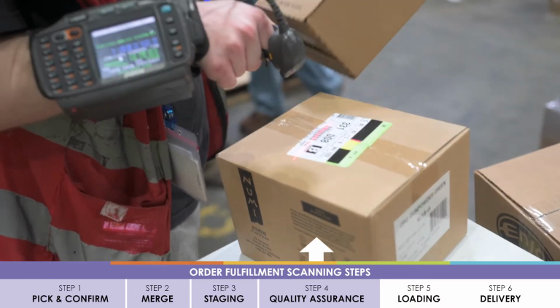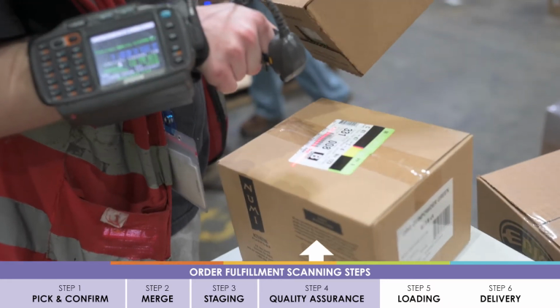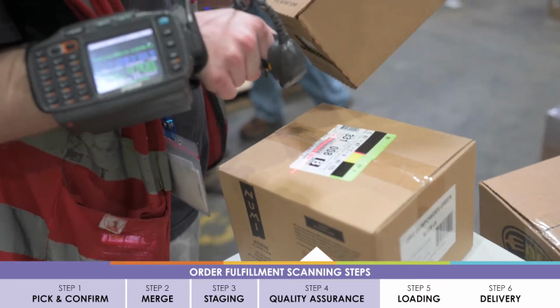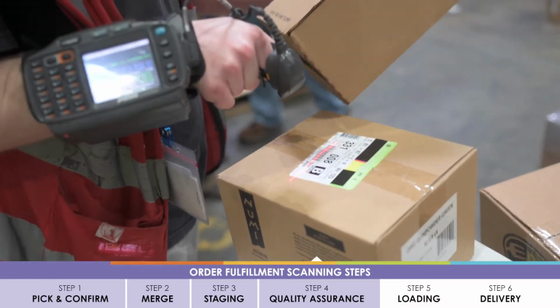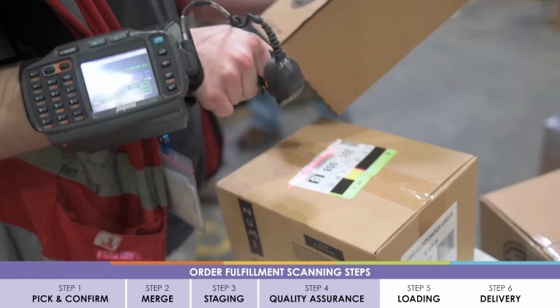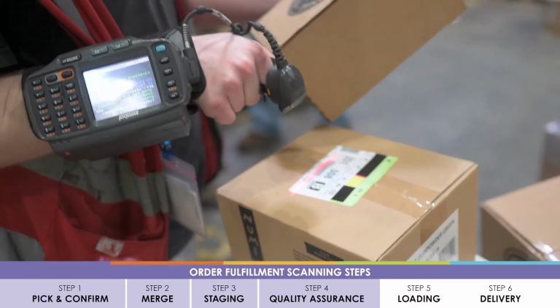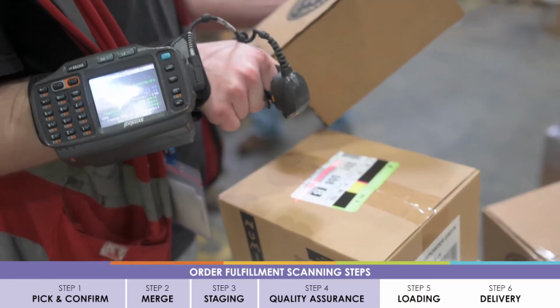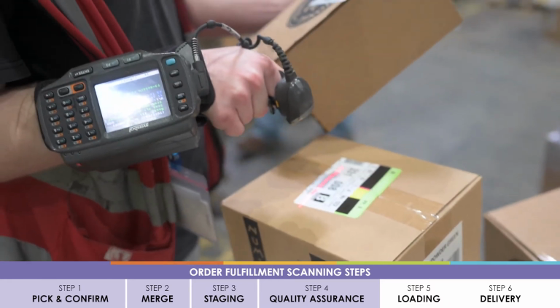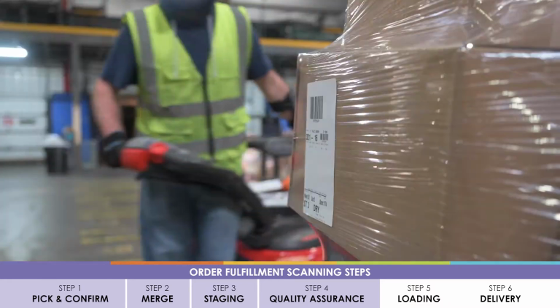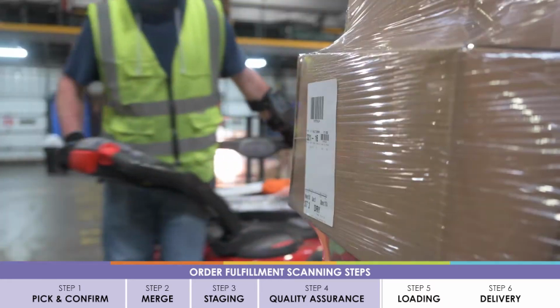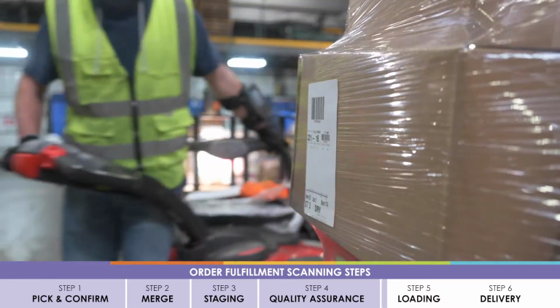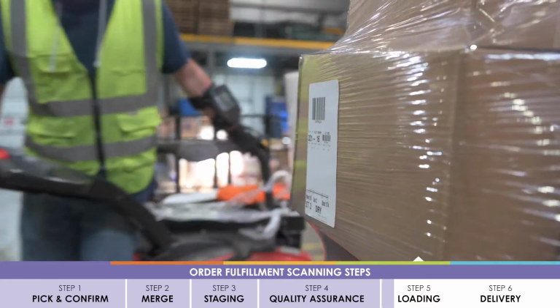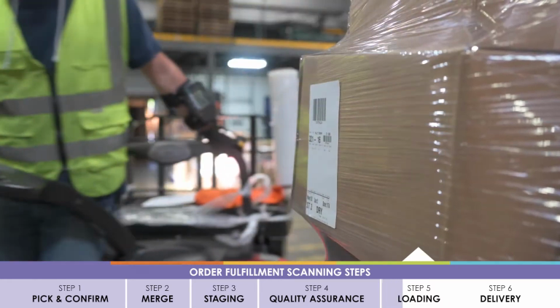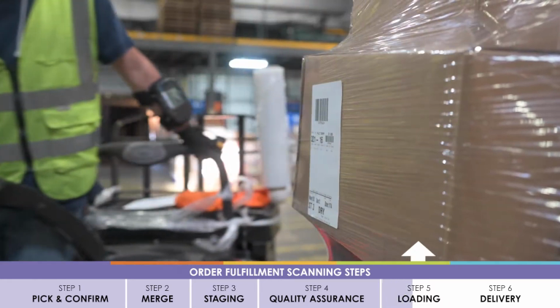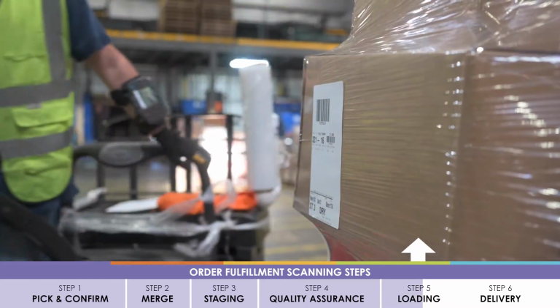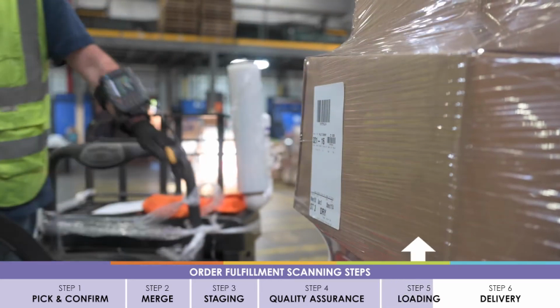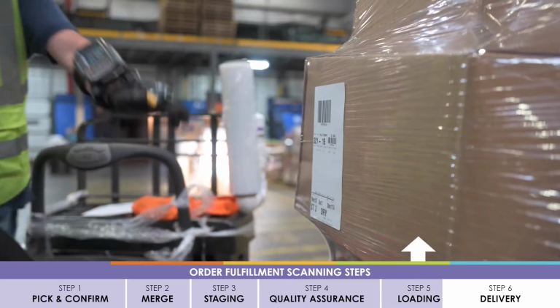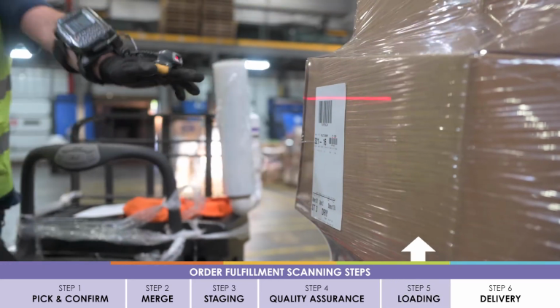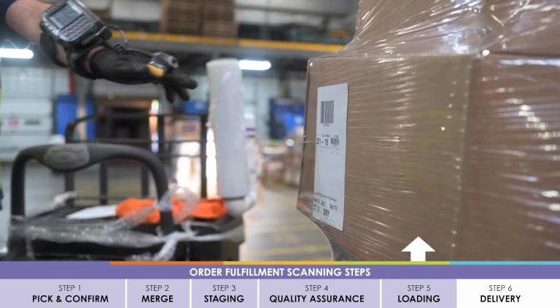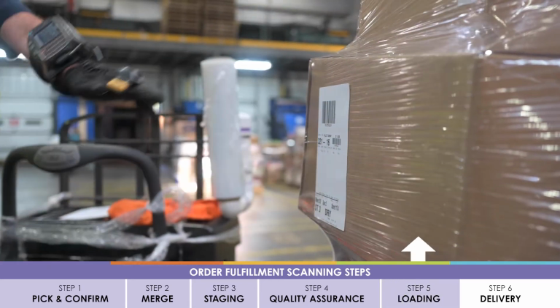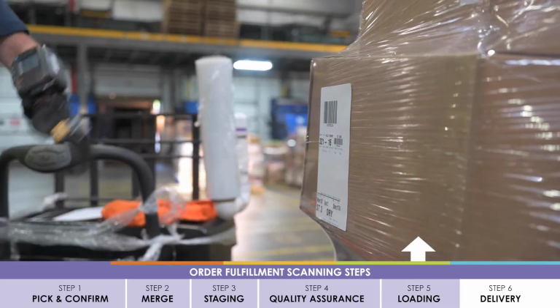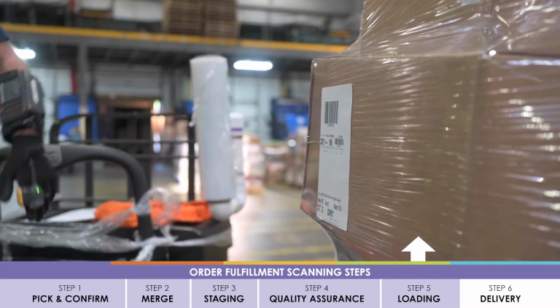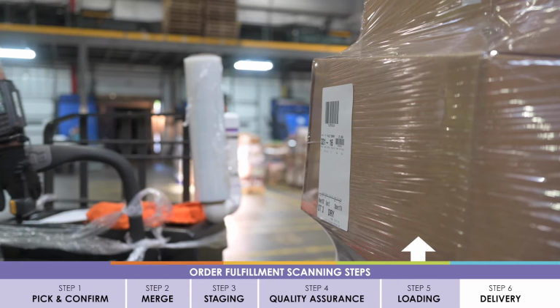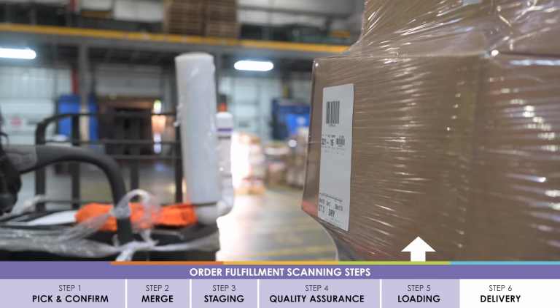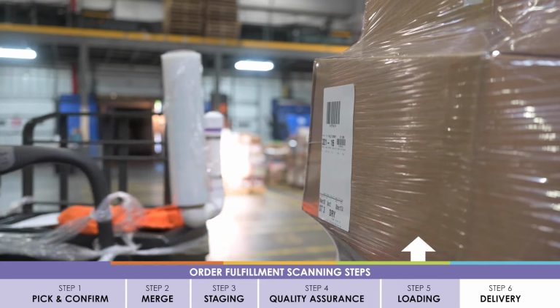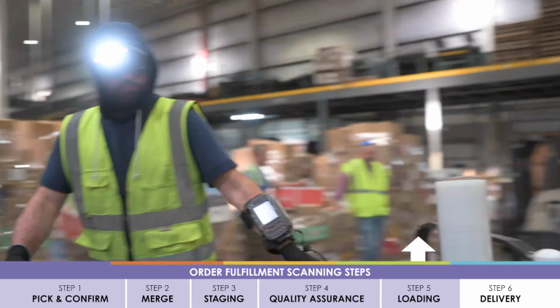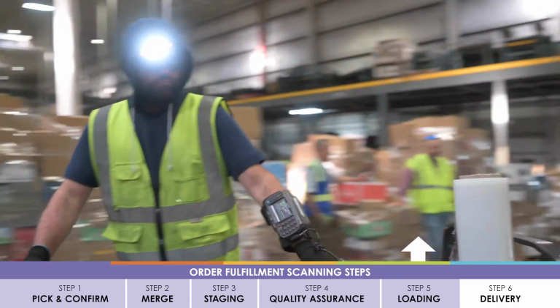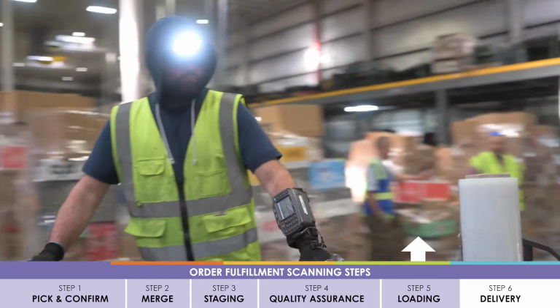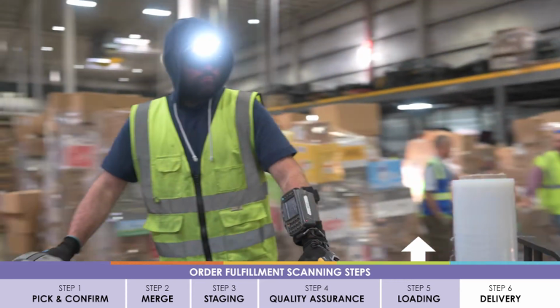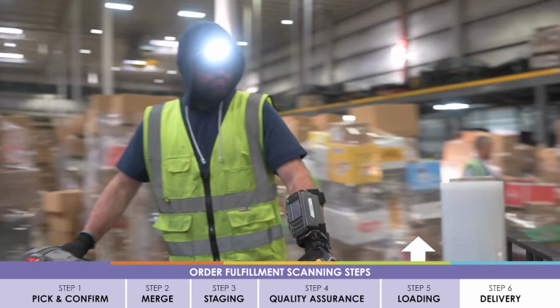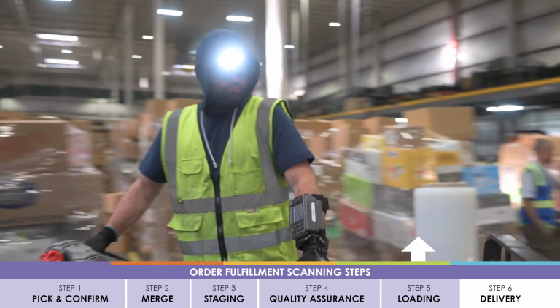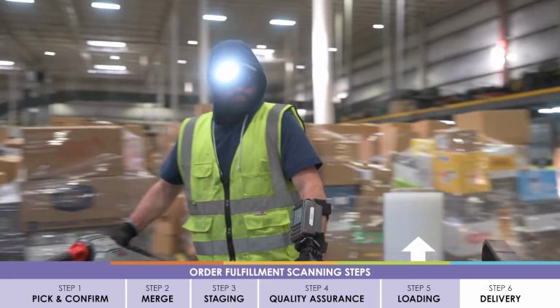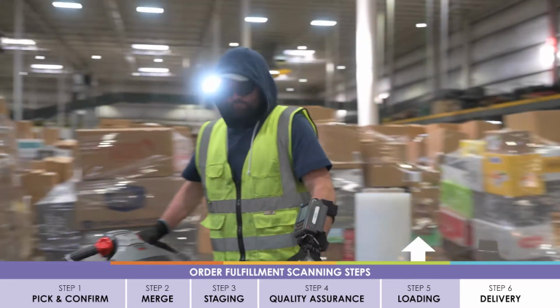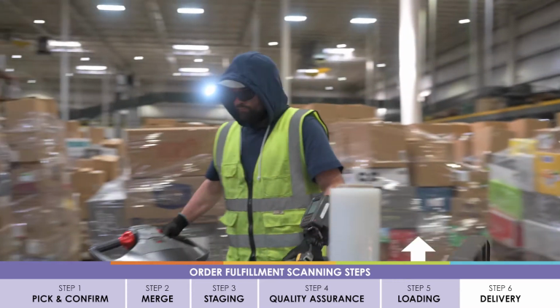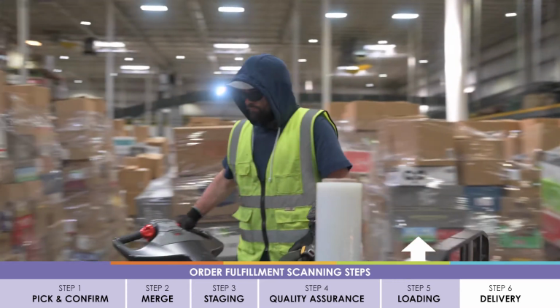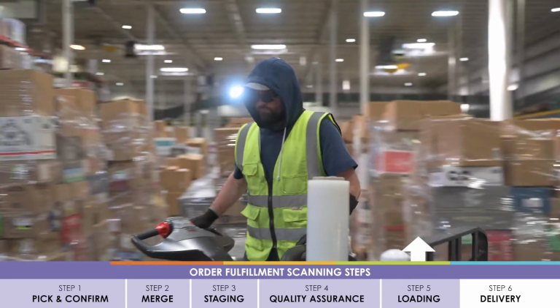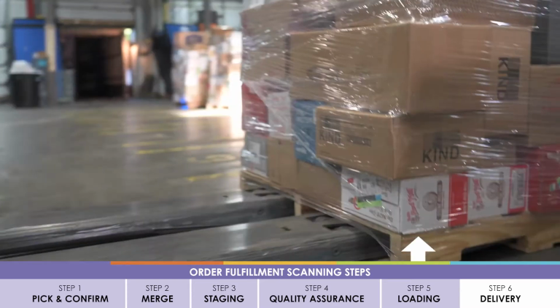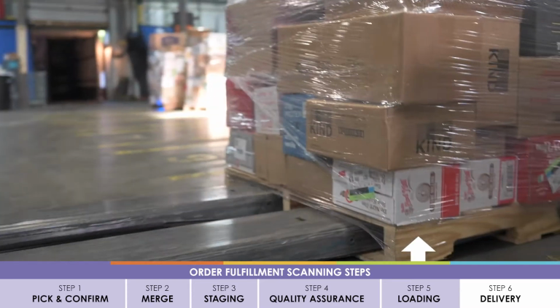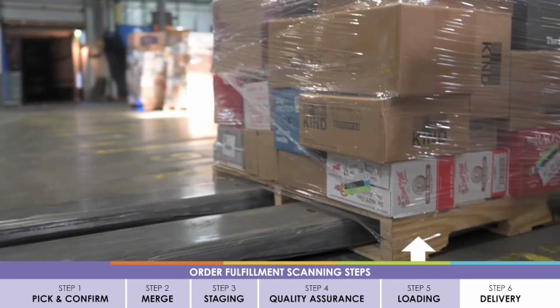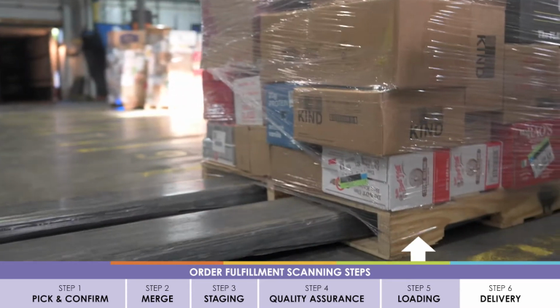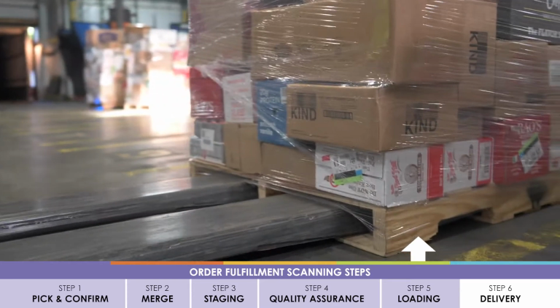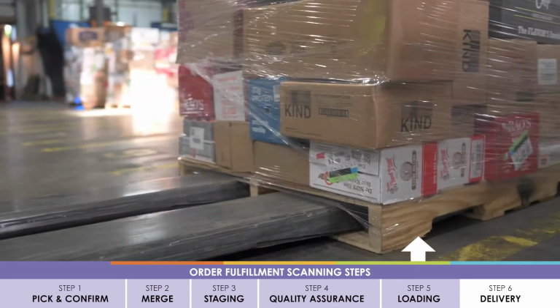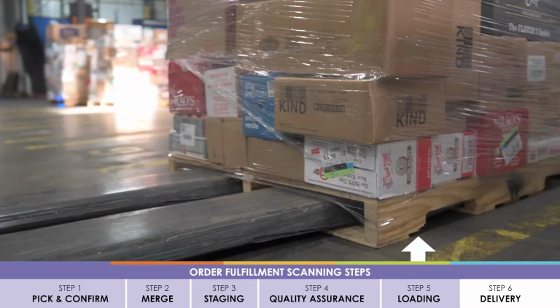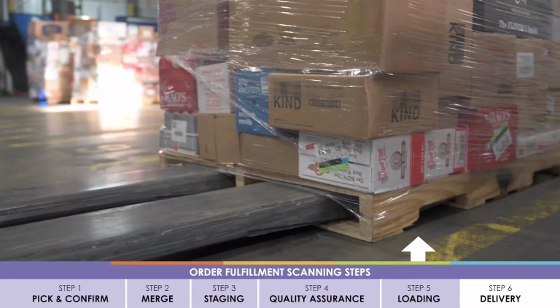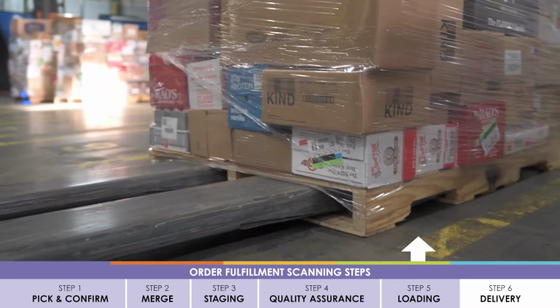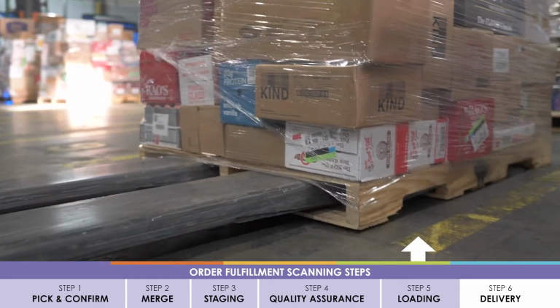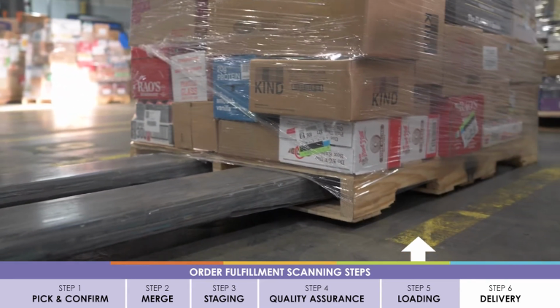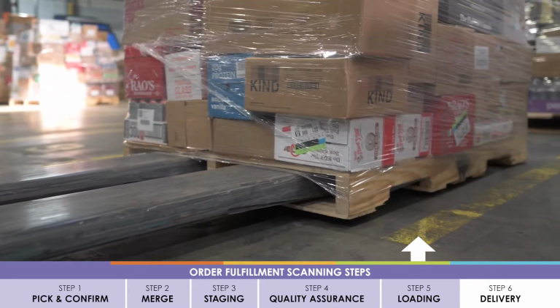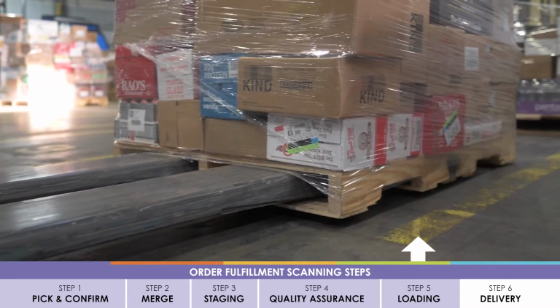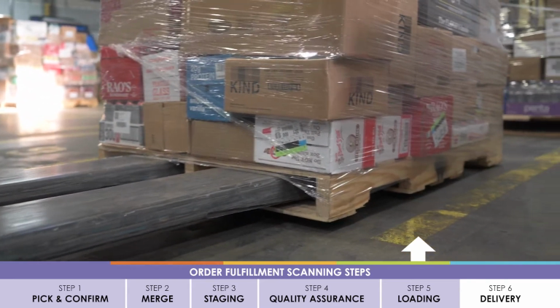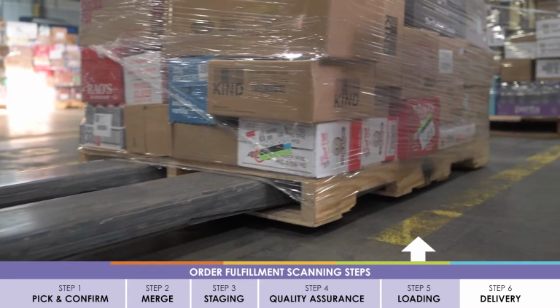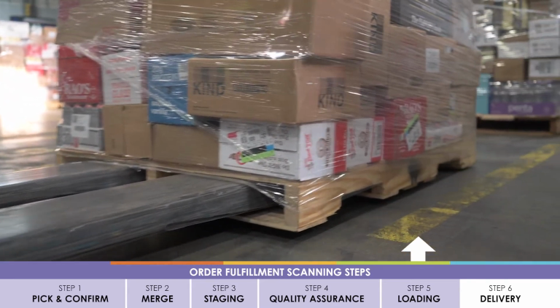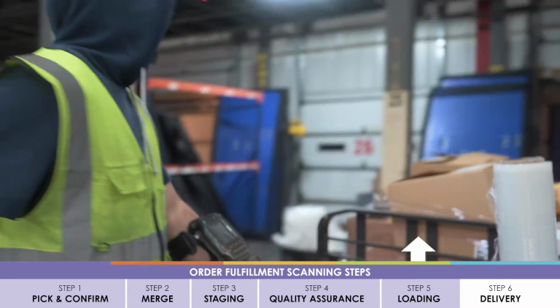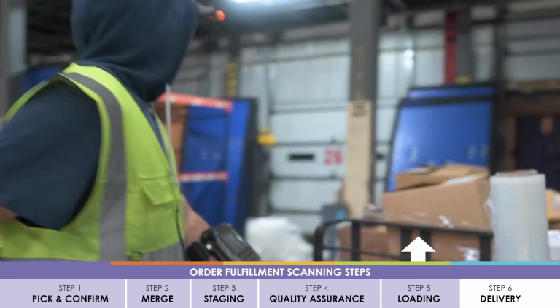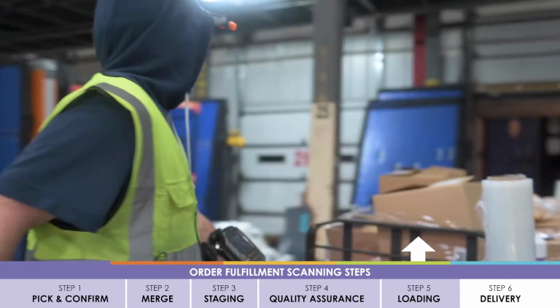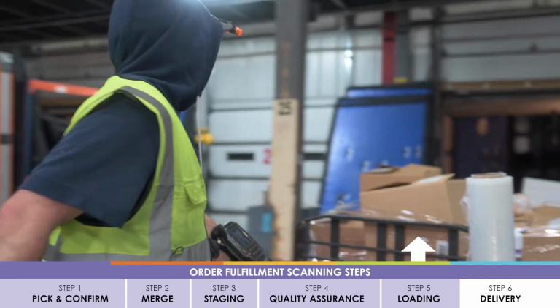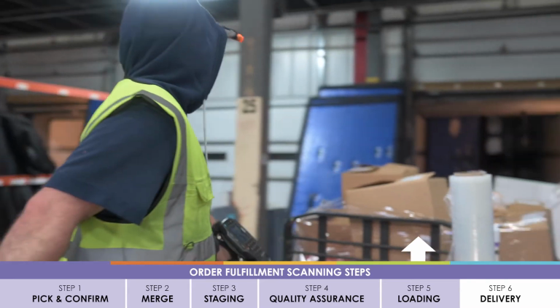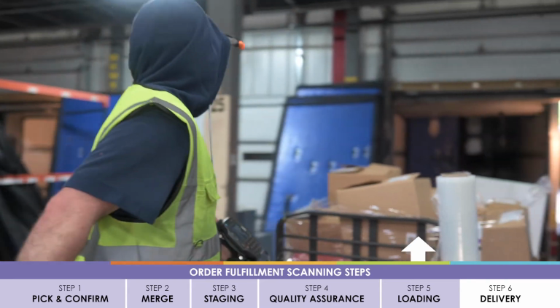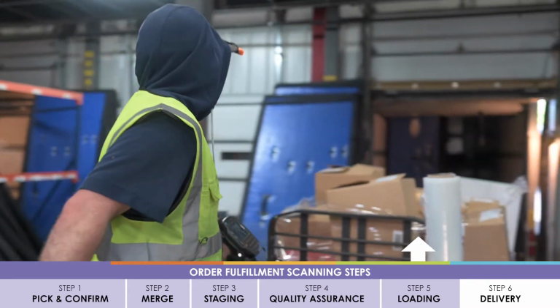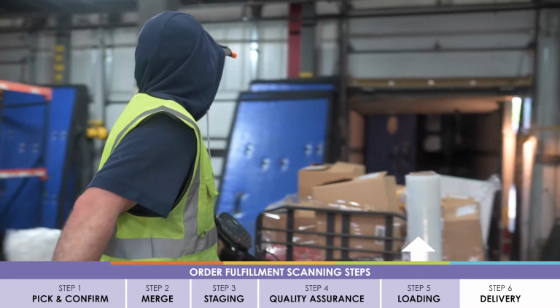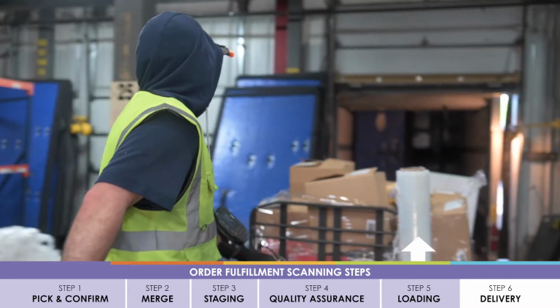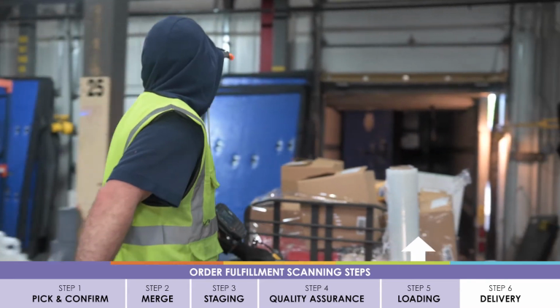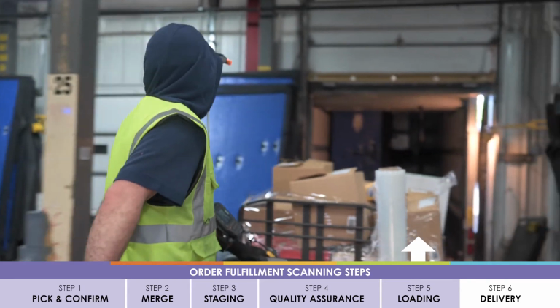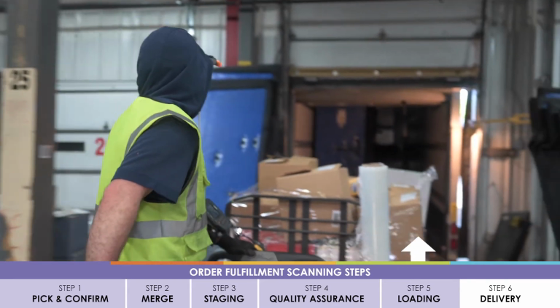From the staging area, pallets are scanned onto the trailer and placed strategically to make the delivery smooth and efficient.